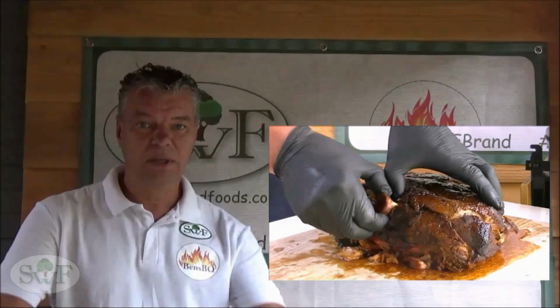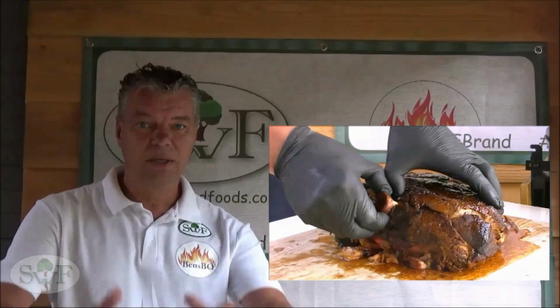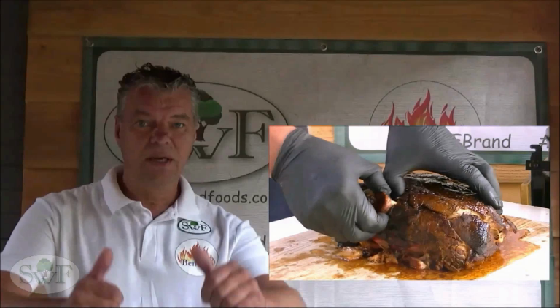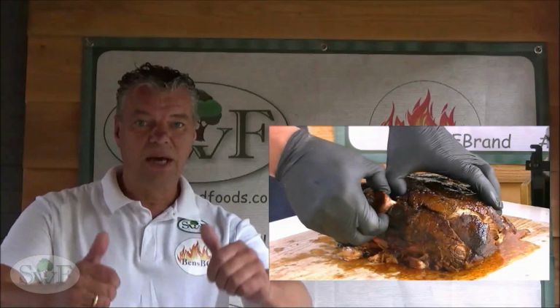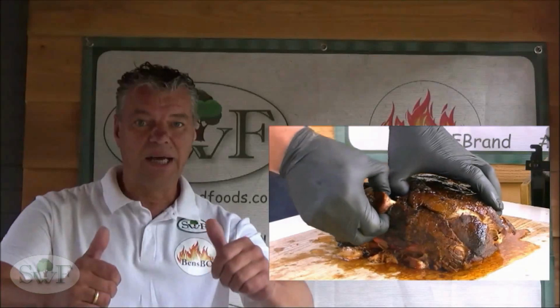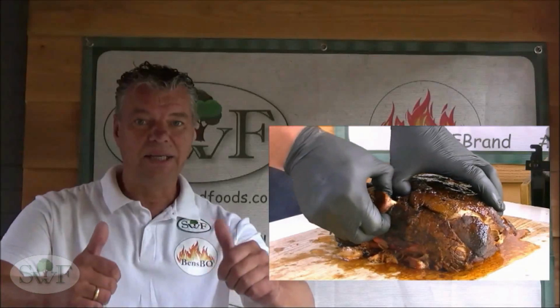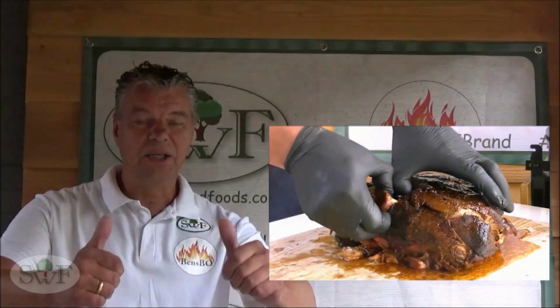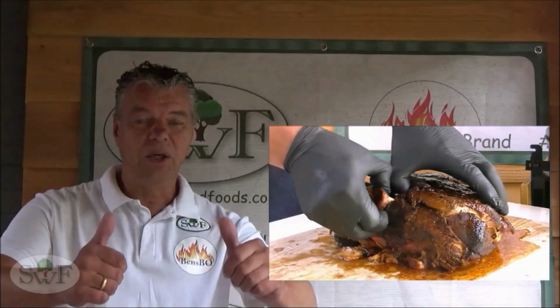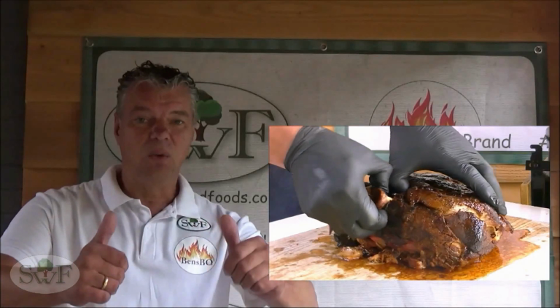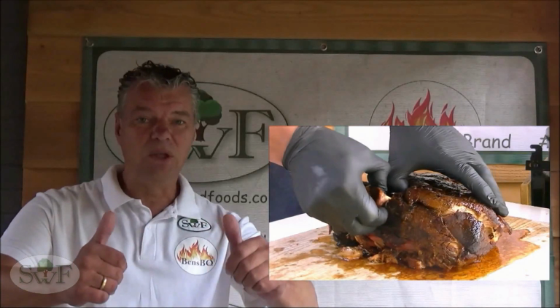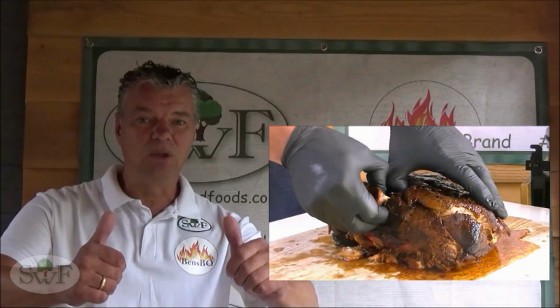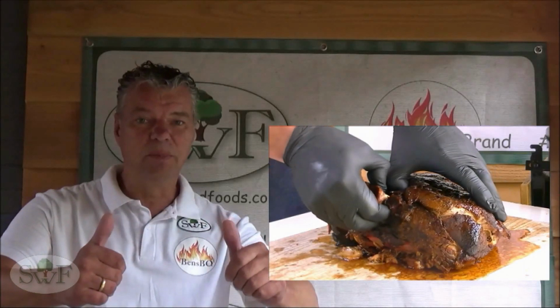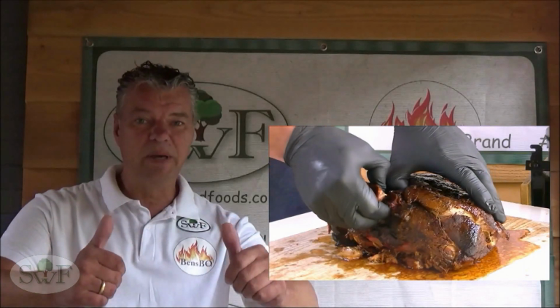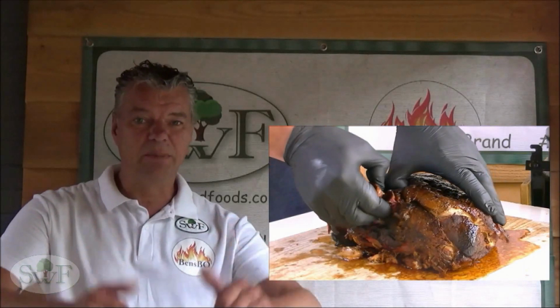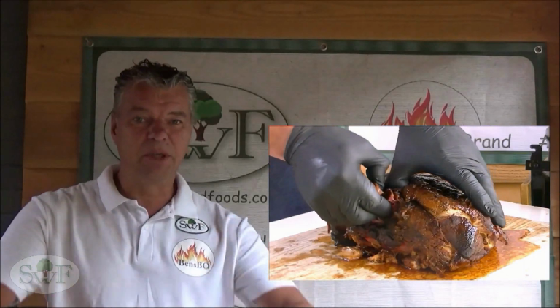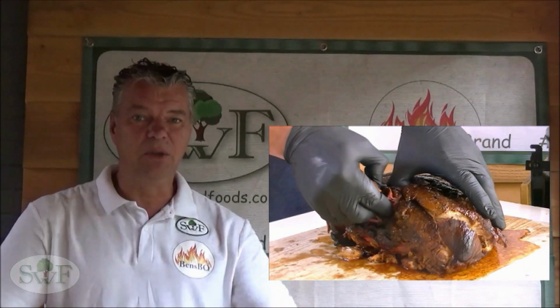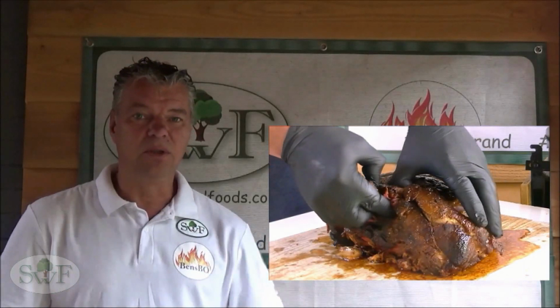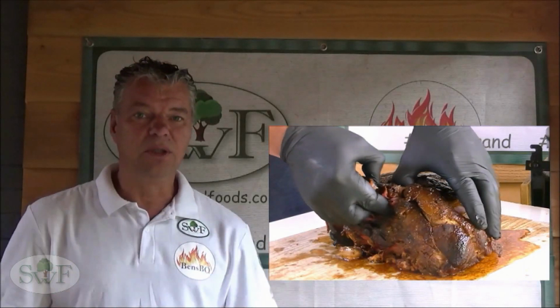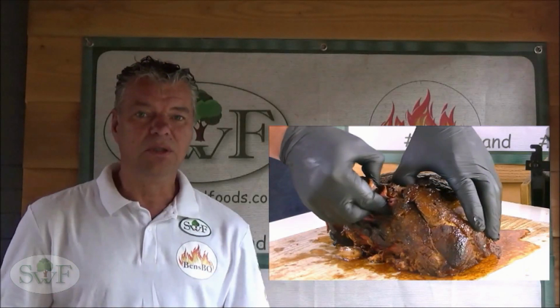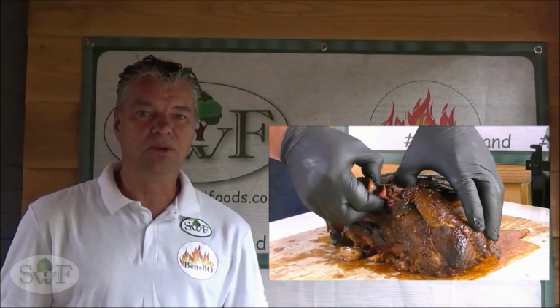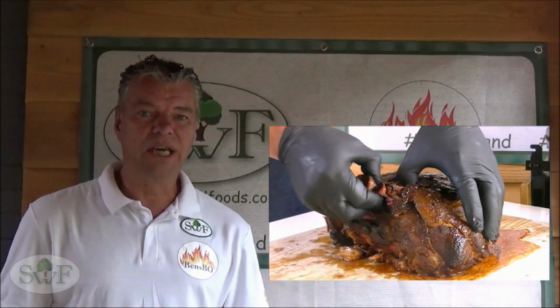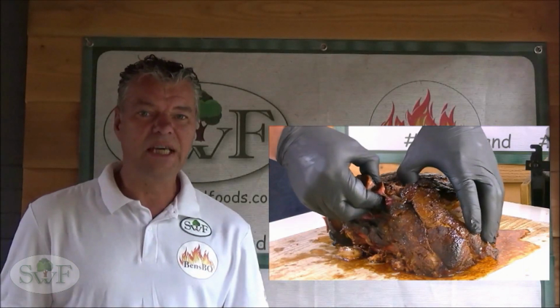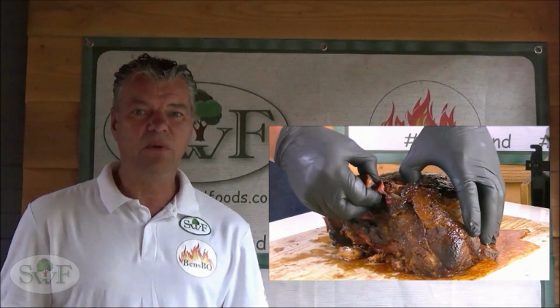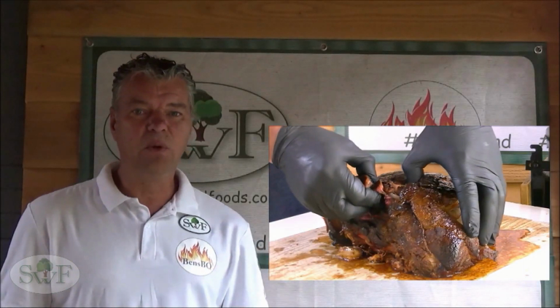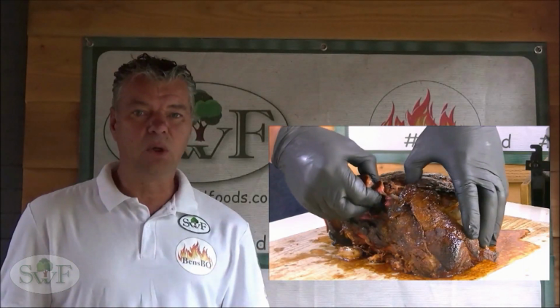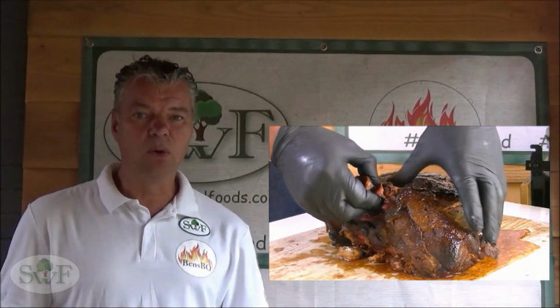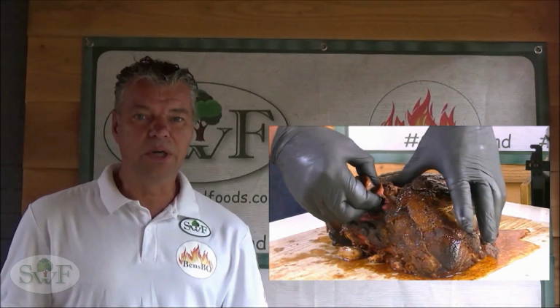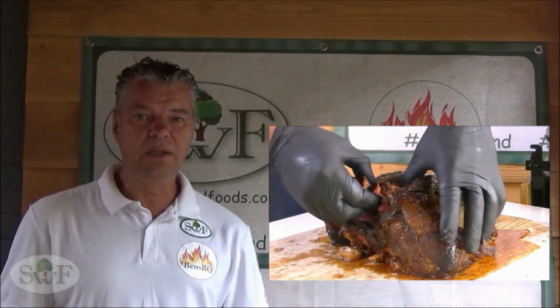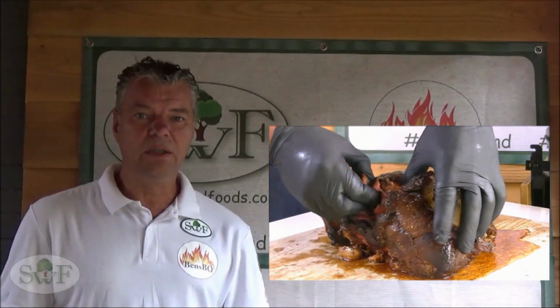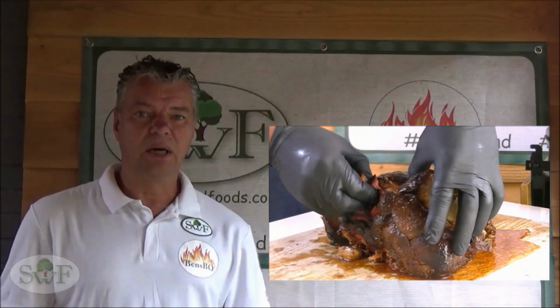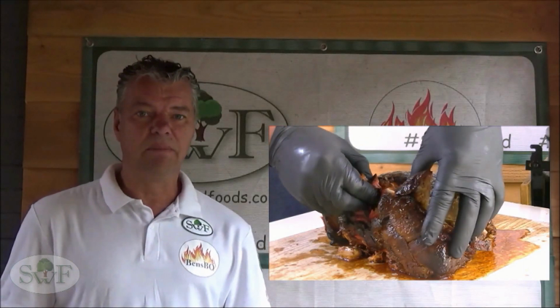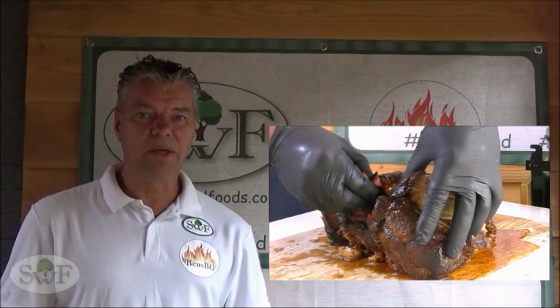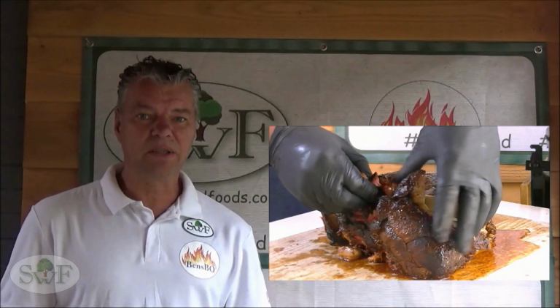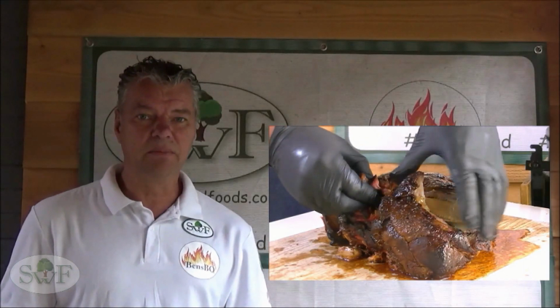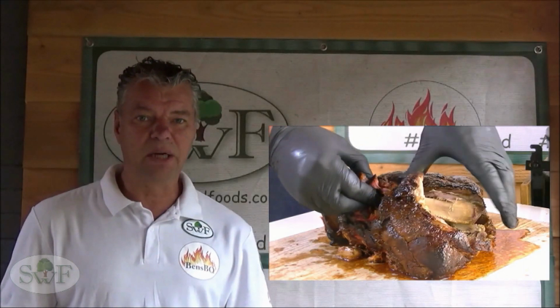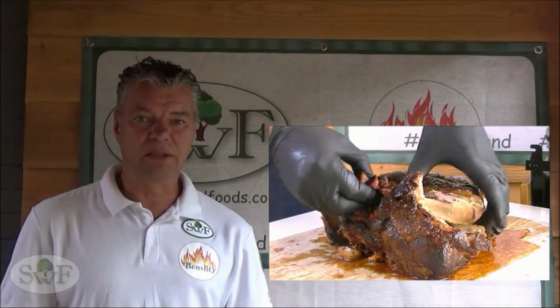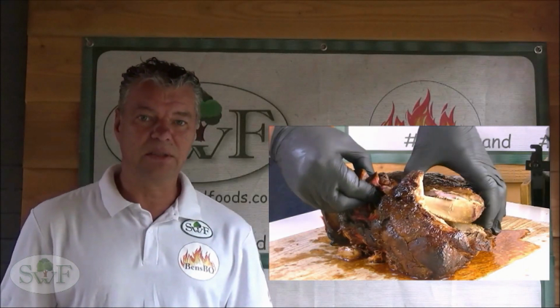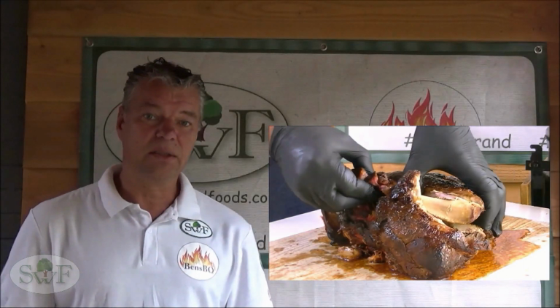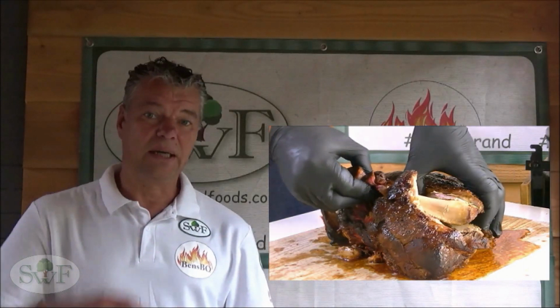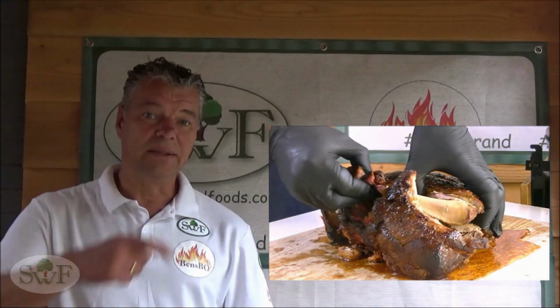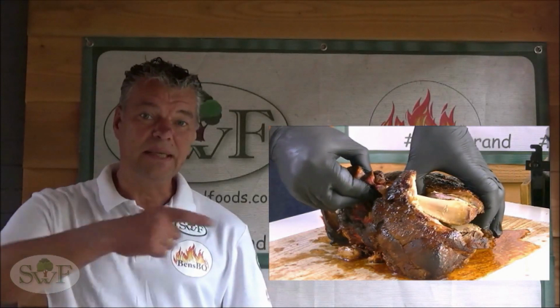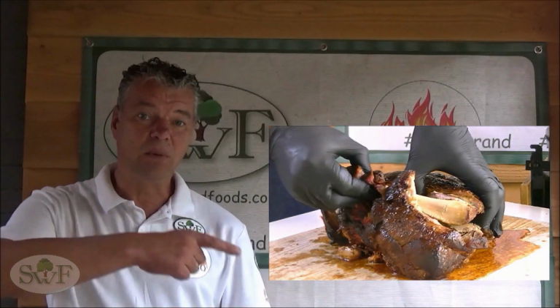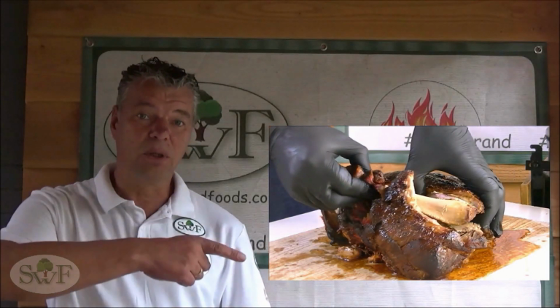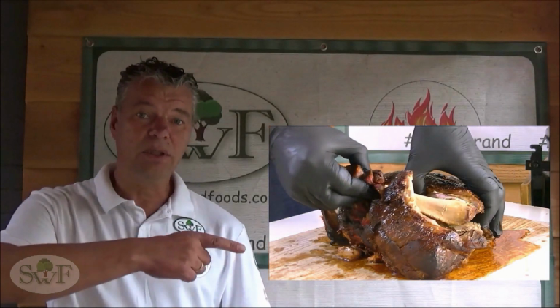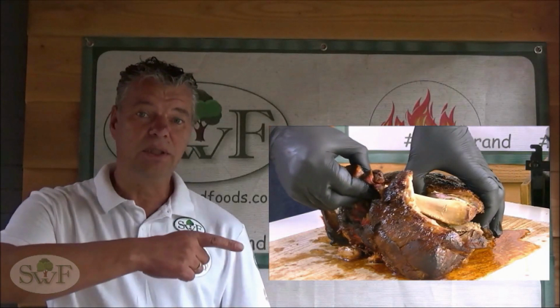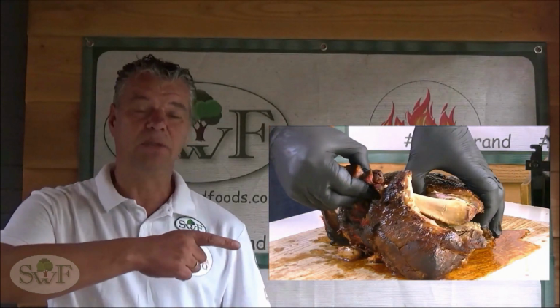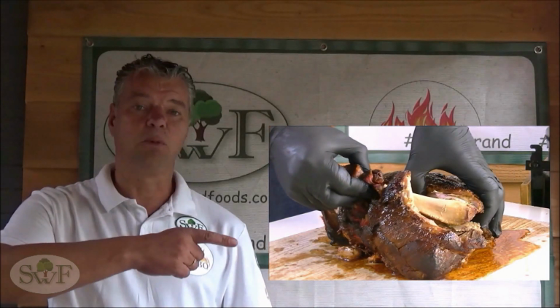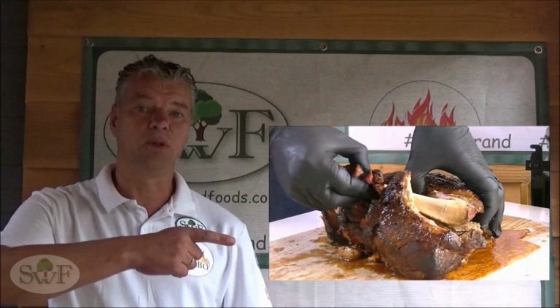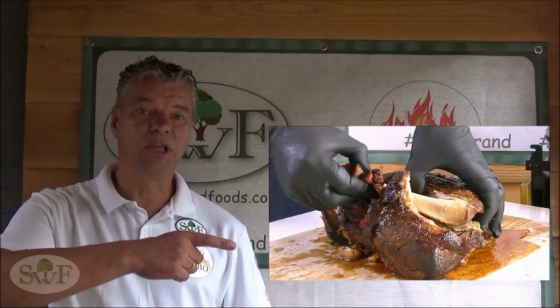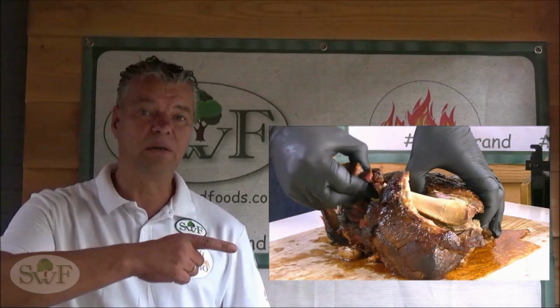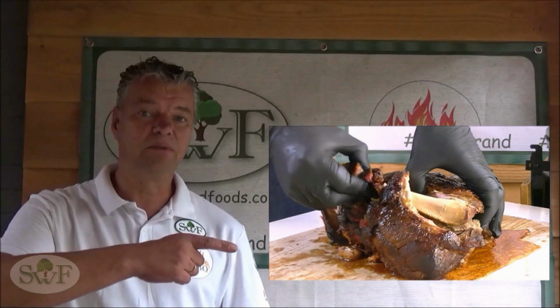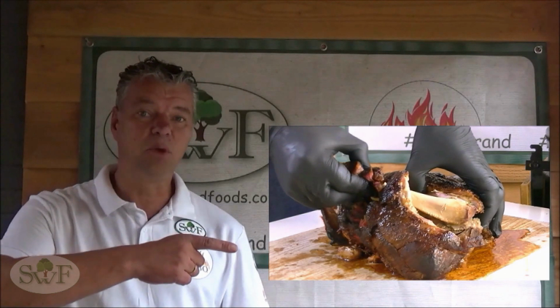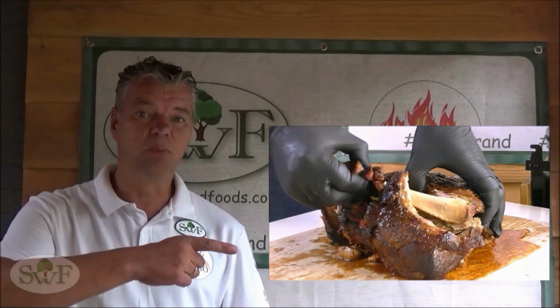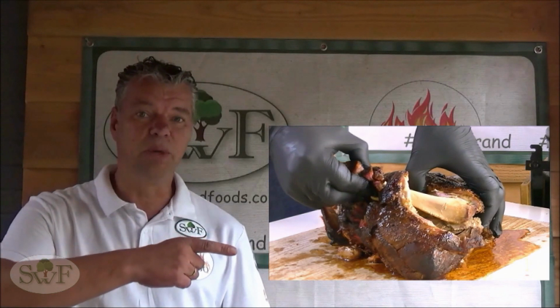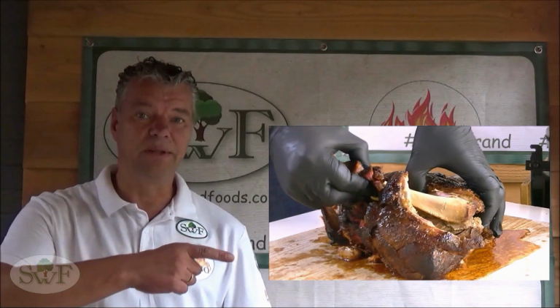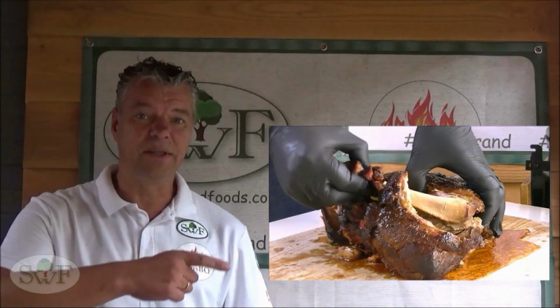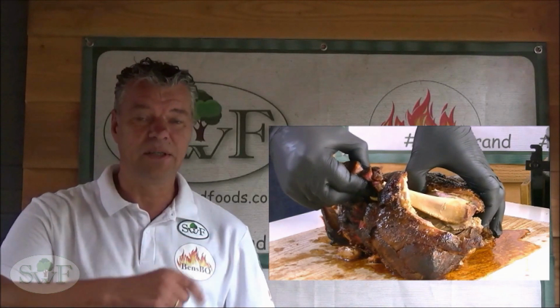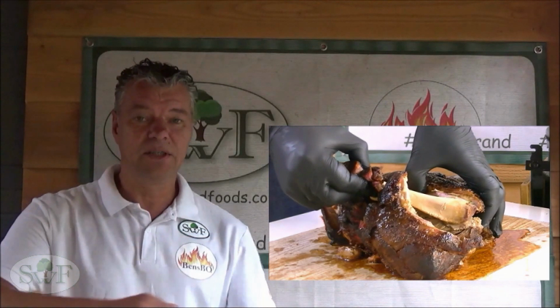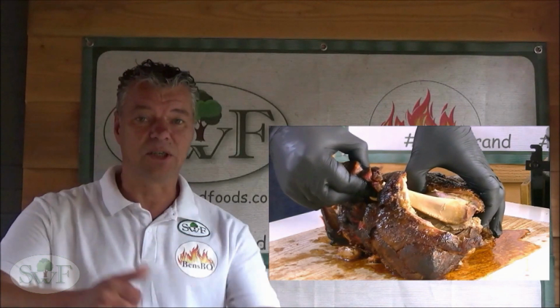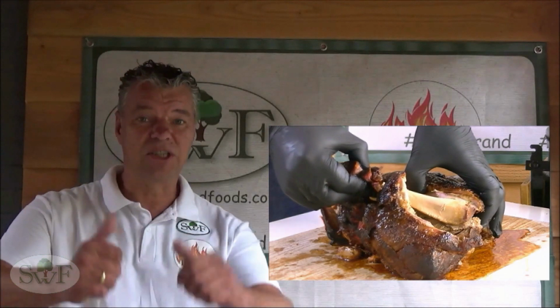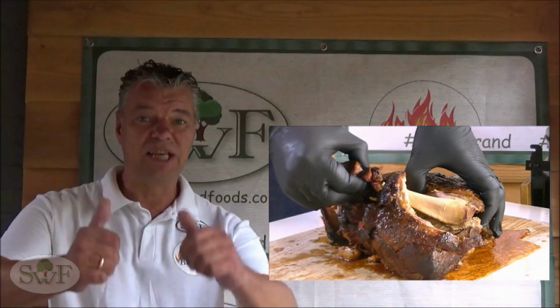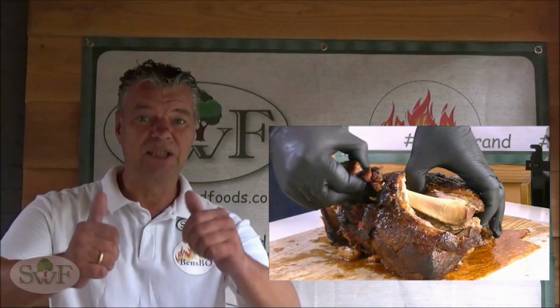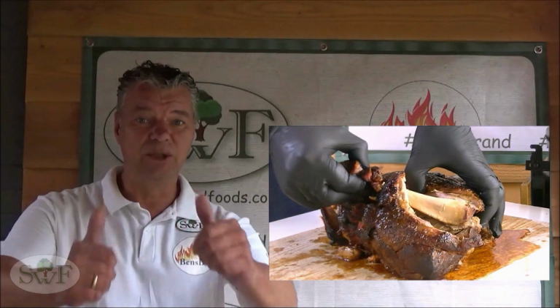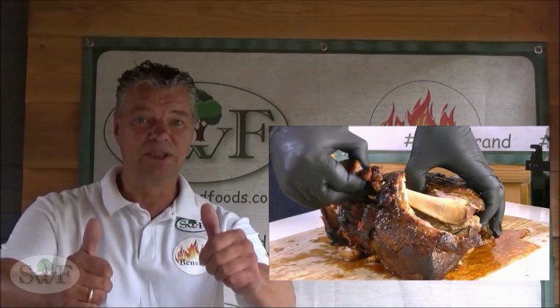Hi, welcome to Ben's BBQ. Today we were cooking a Boston Butt and this one is from the Shared Foods brand, so stay tuned.